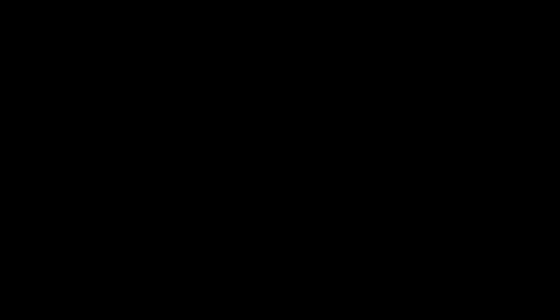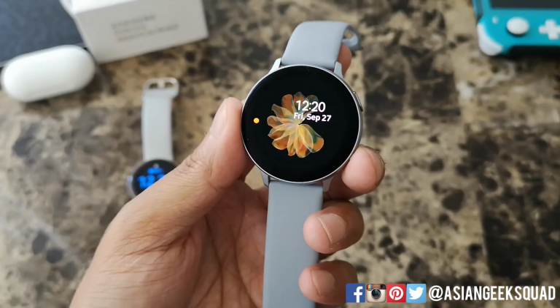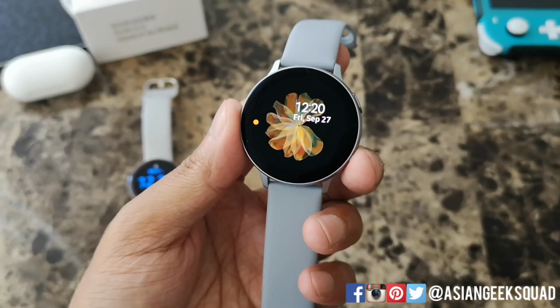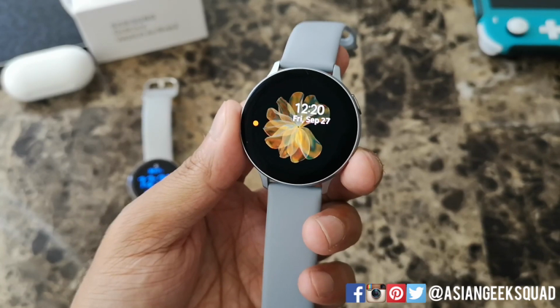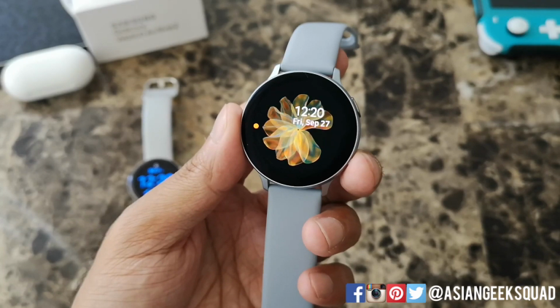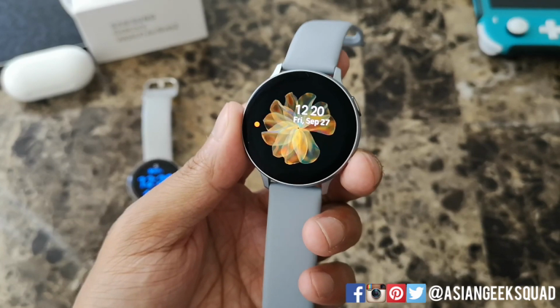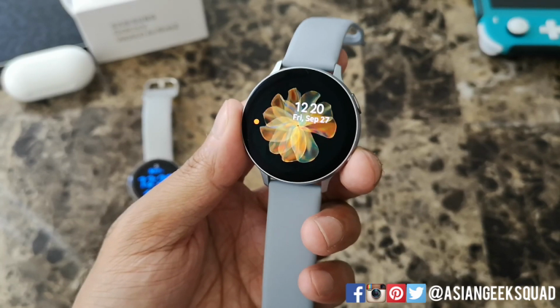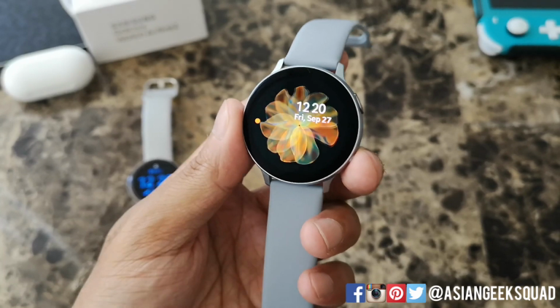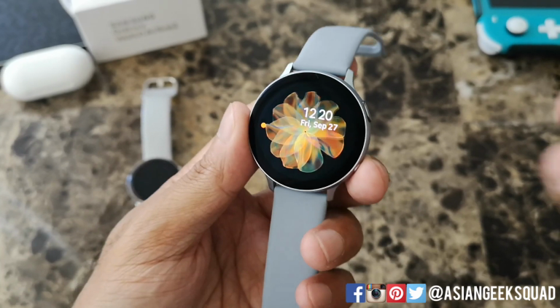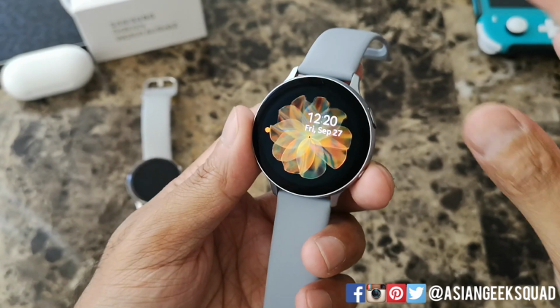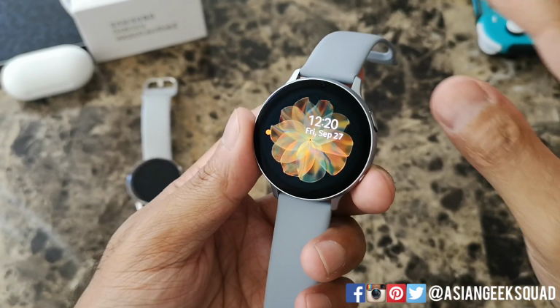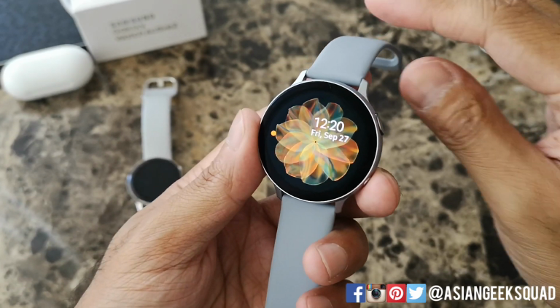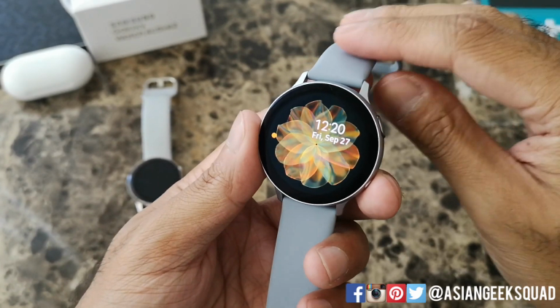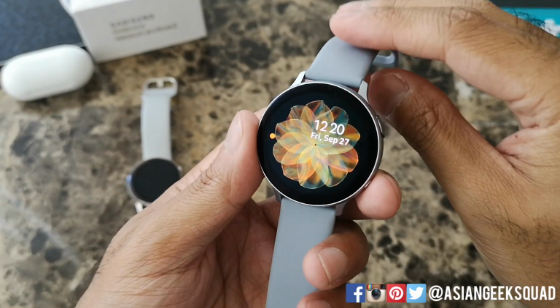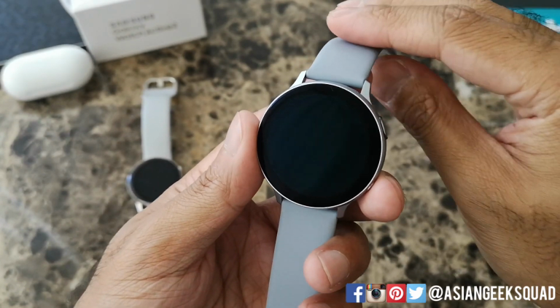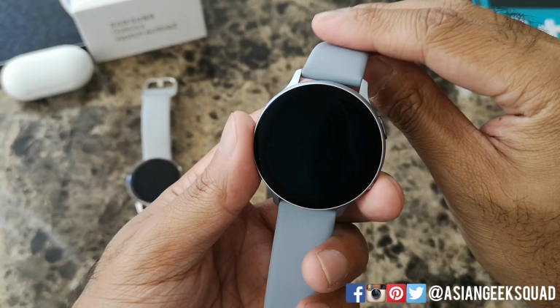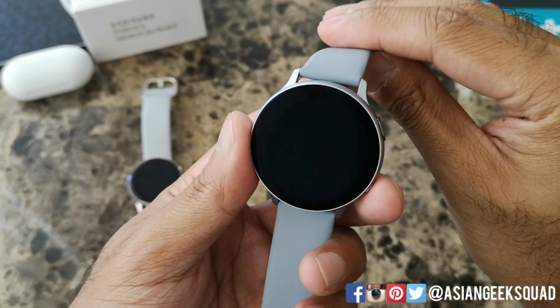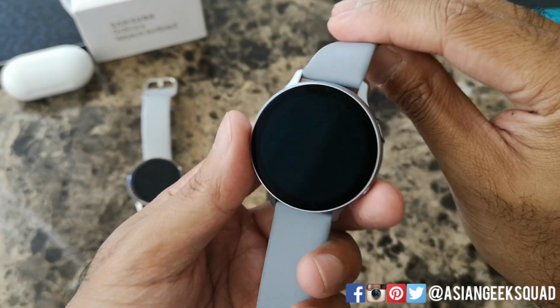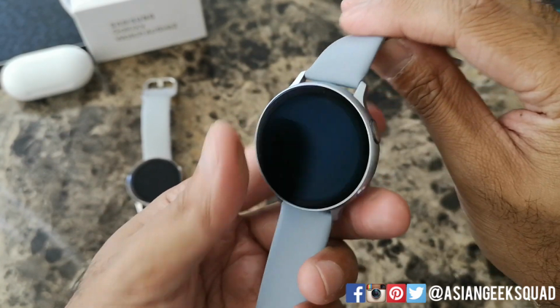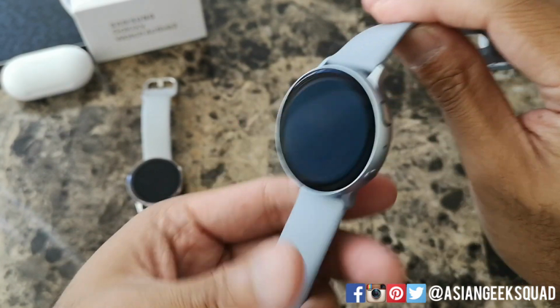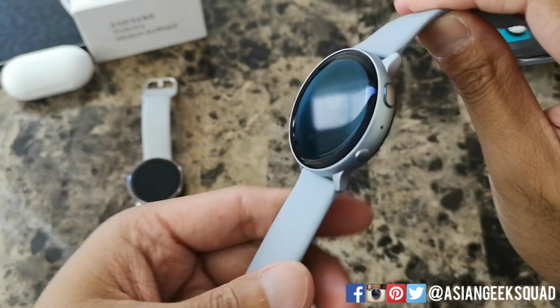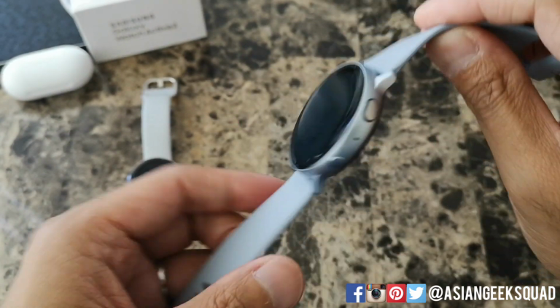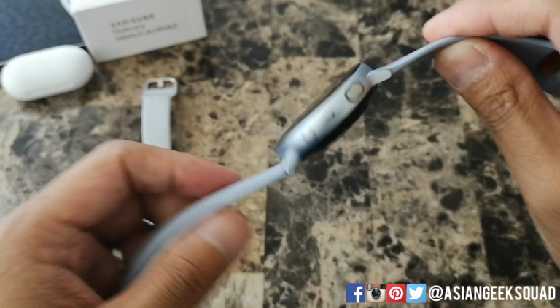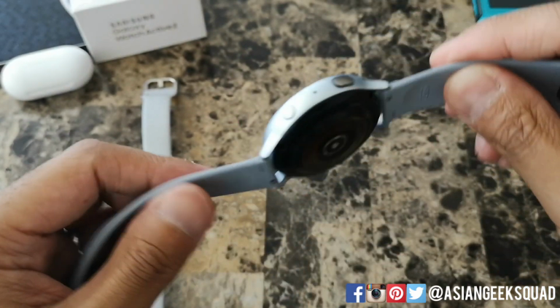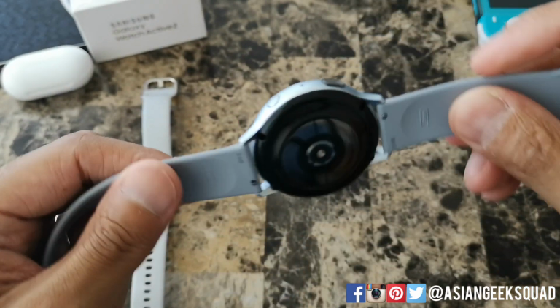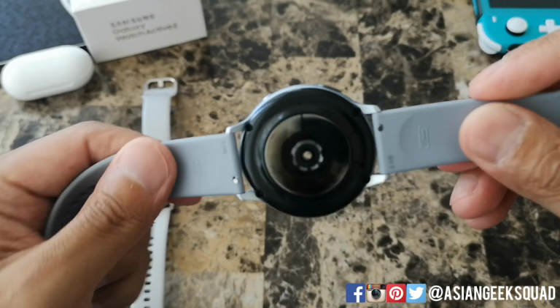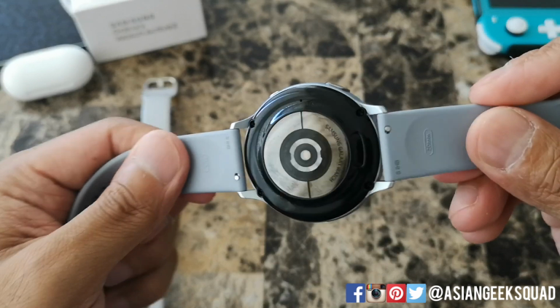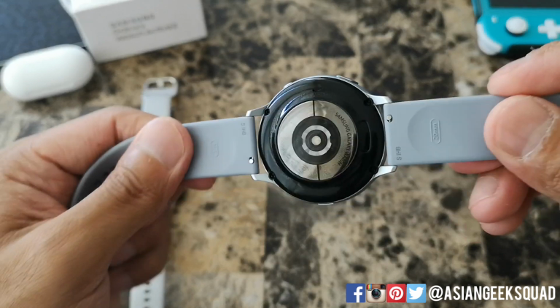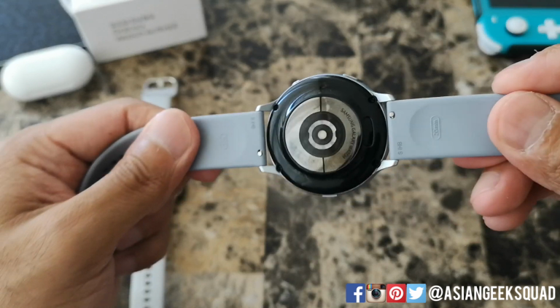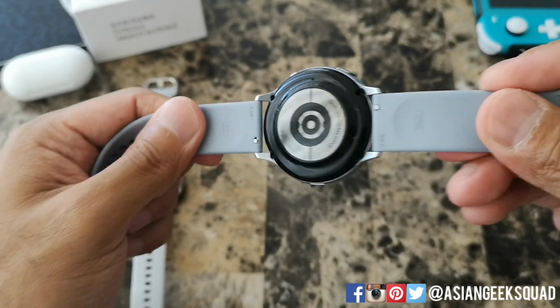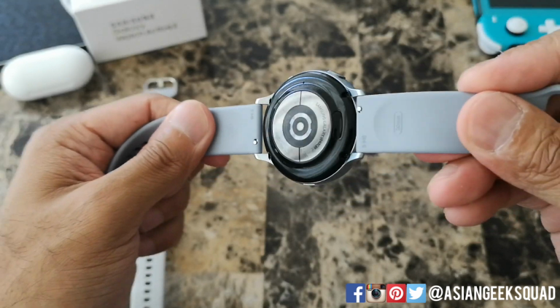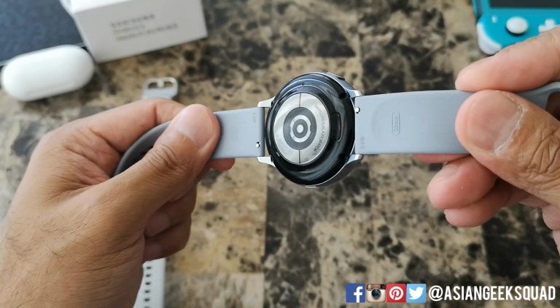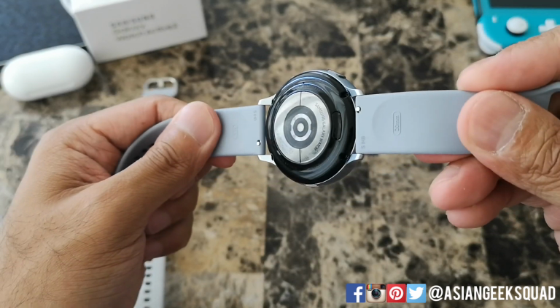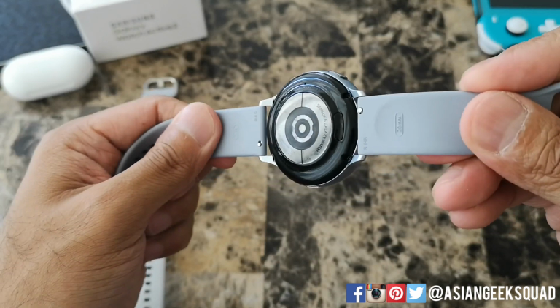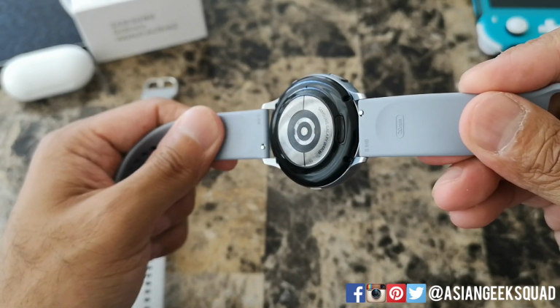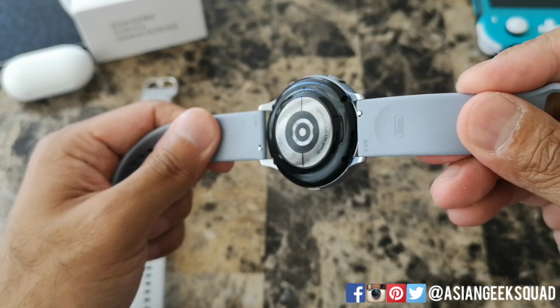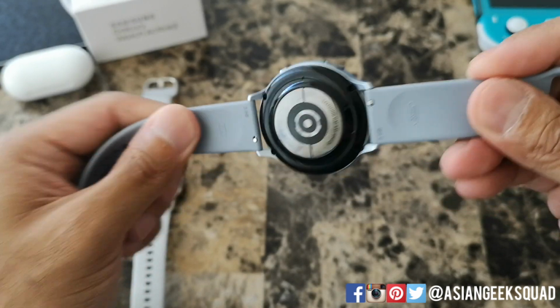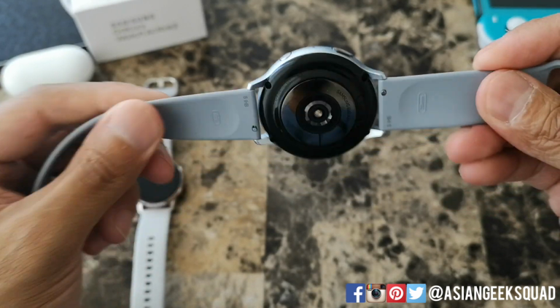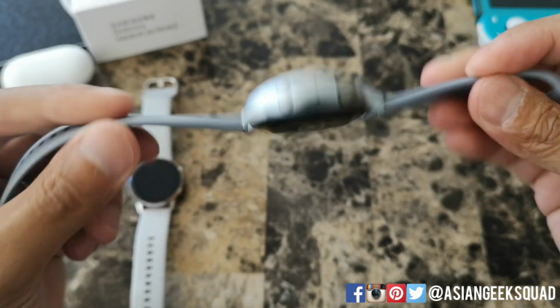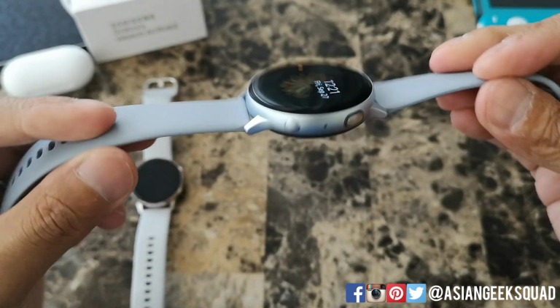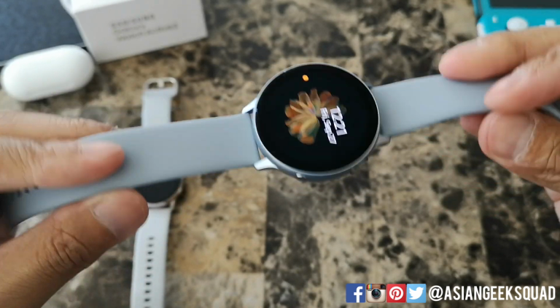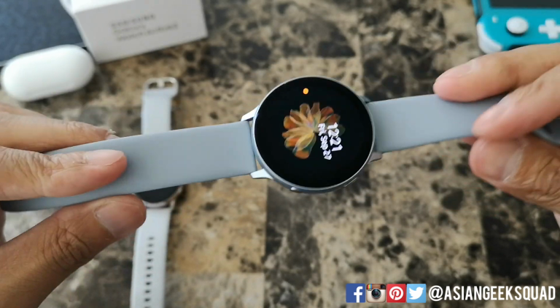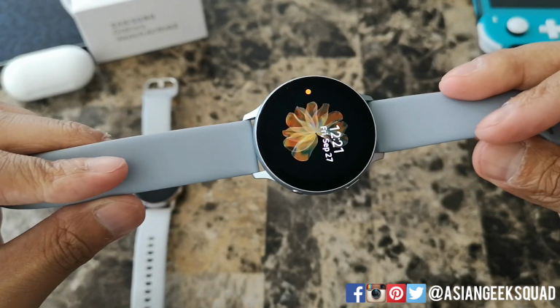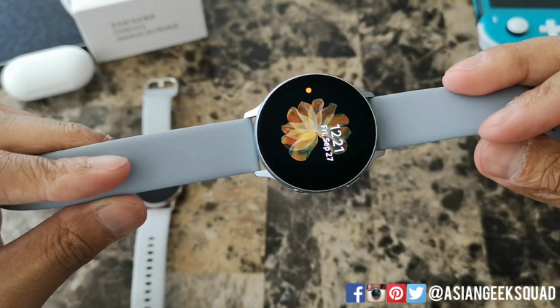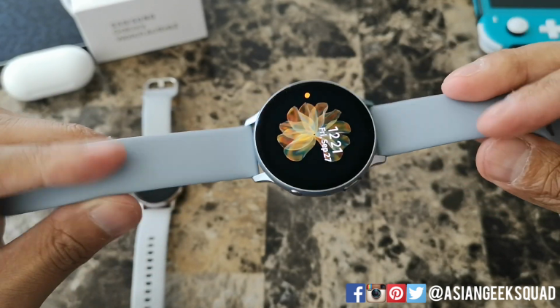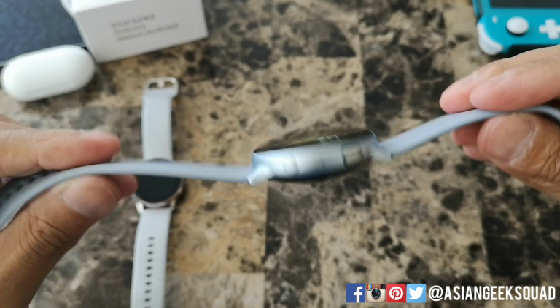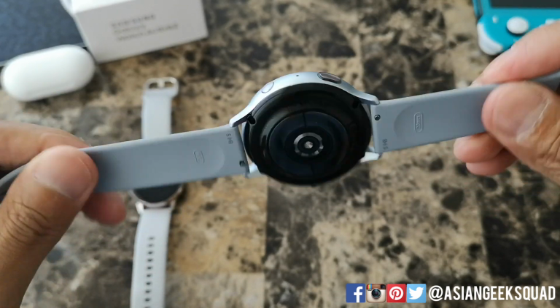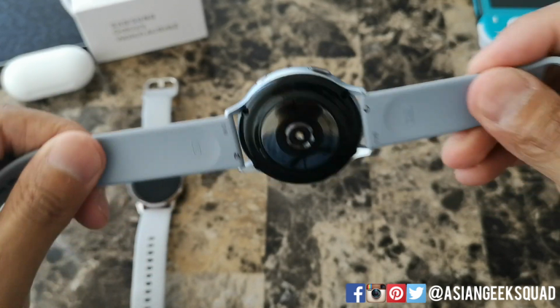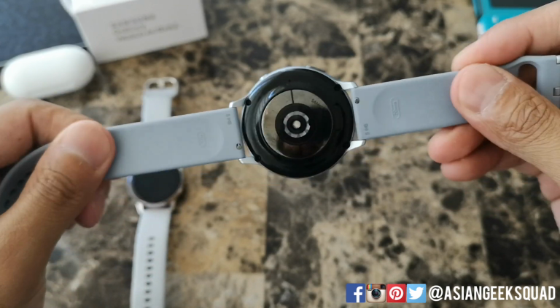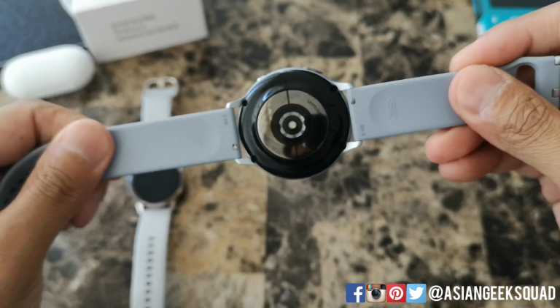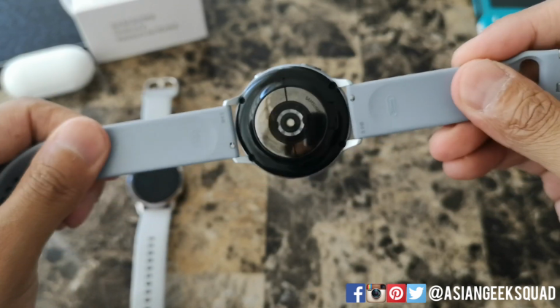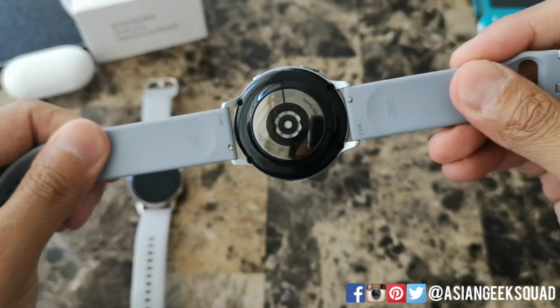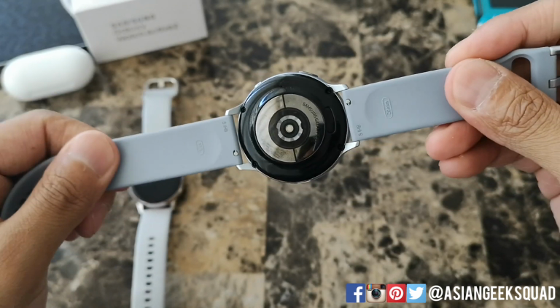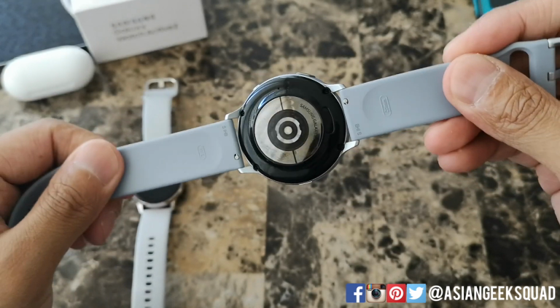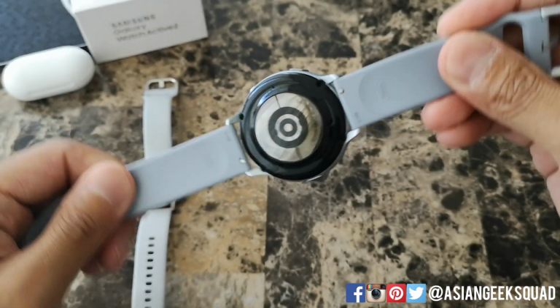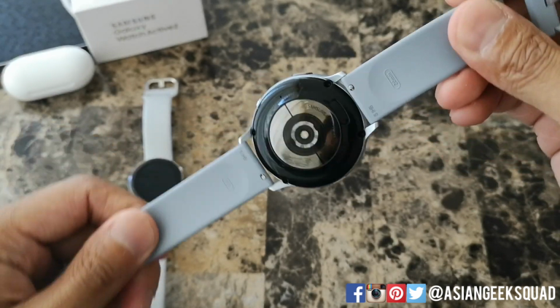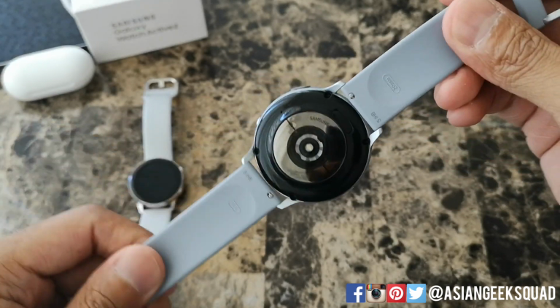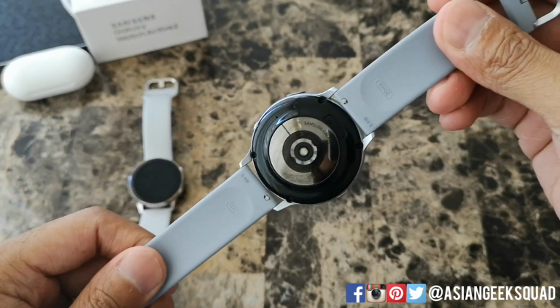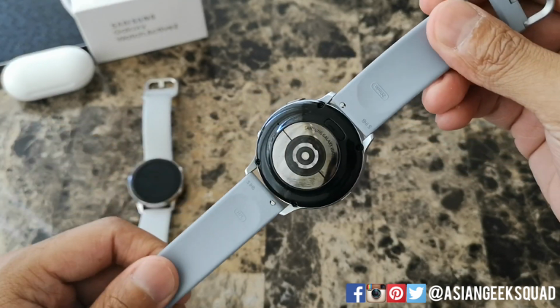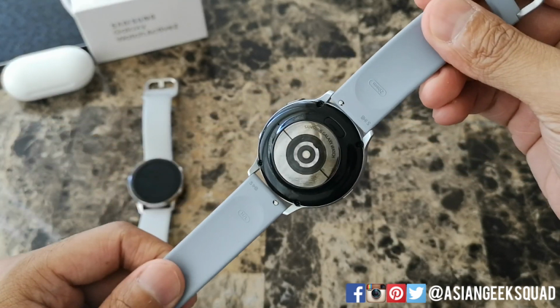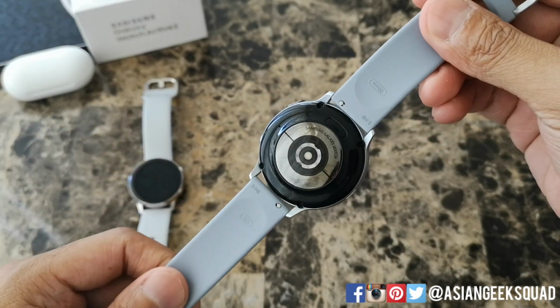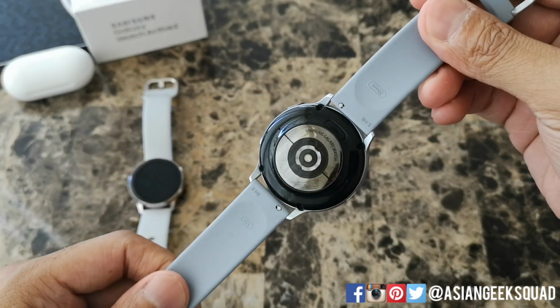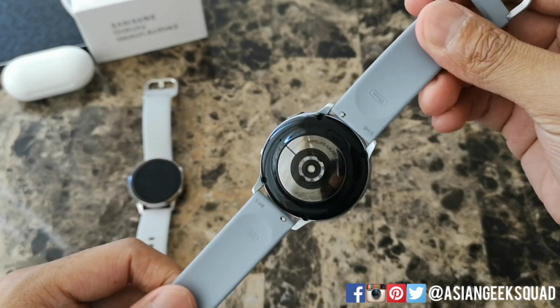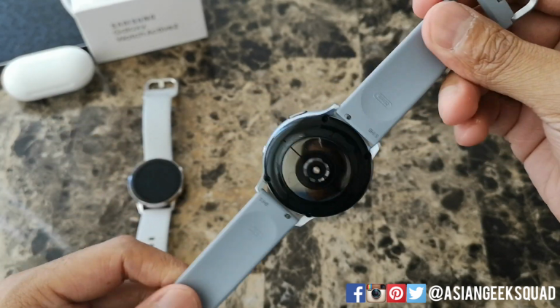Aloha everyone, this is Max with Asian Geek Squad, and today we're doing a quick video on how to replace the watch band on your Samsung Galaxy Watch Active 2.